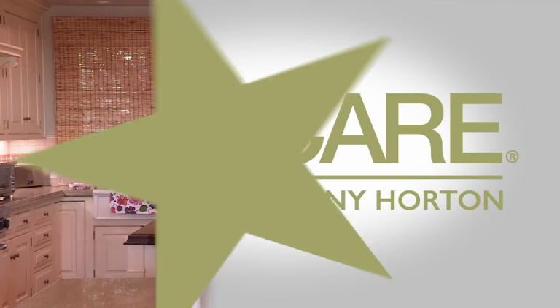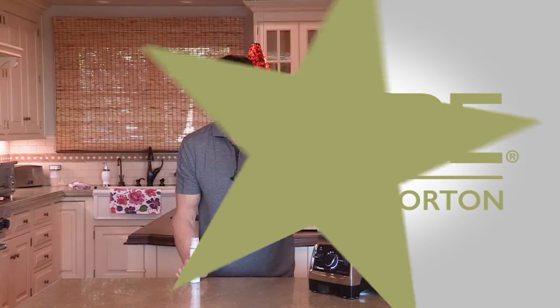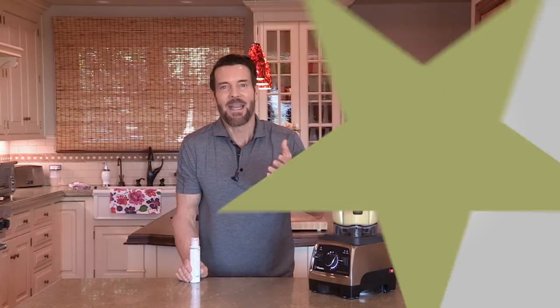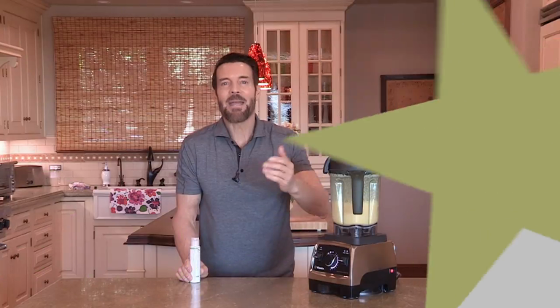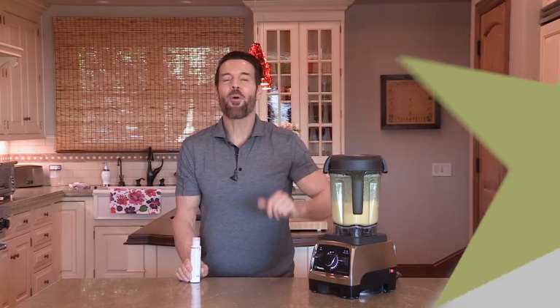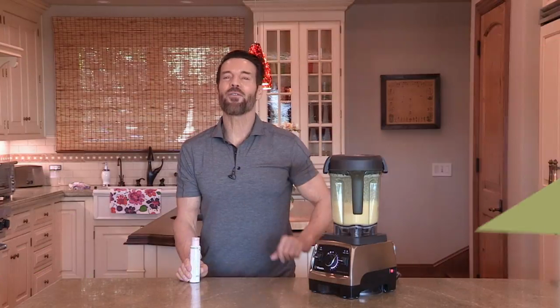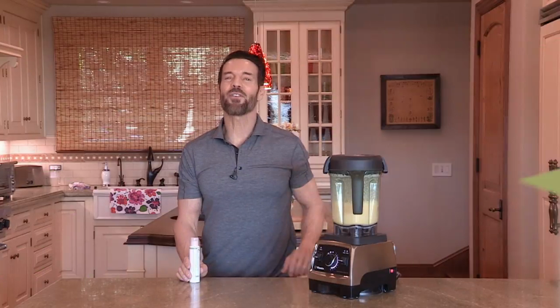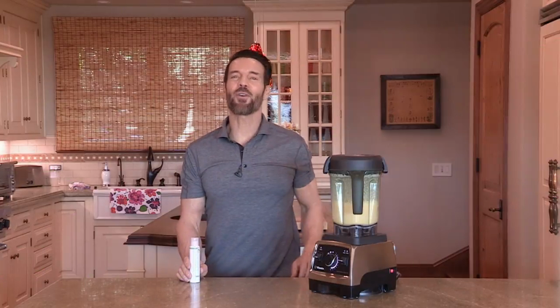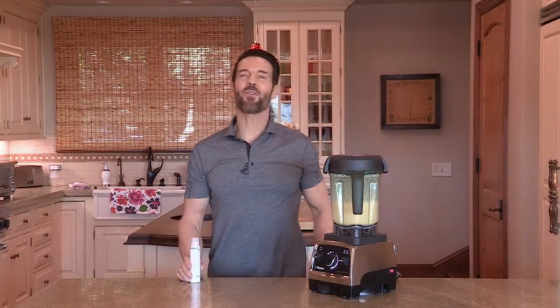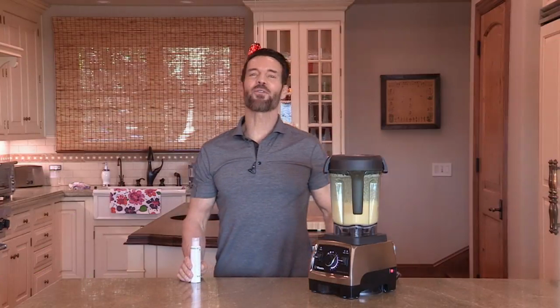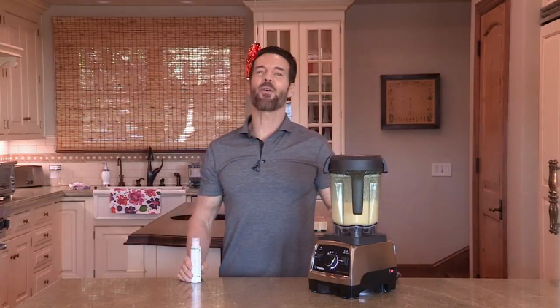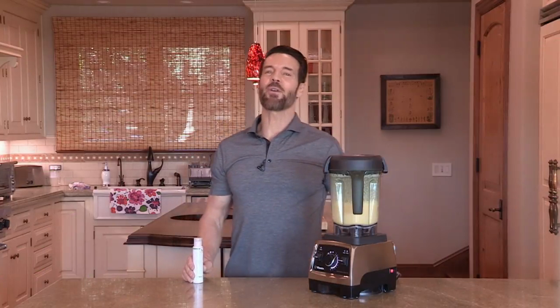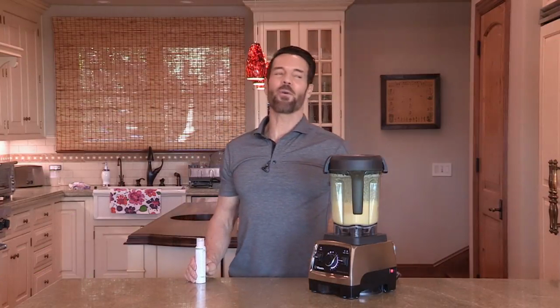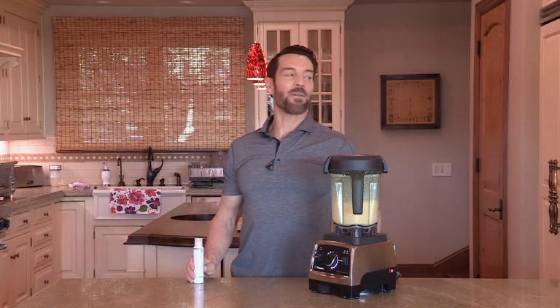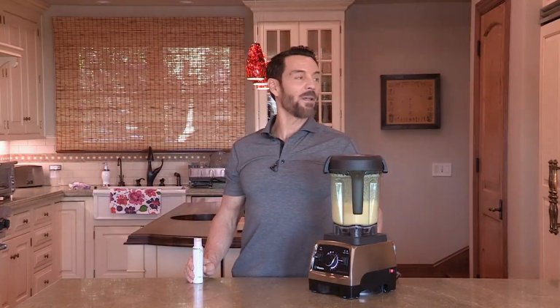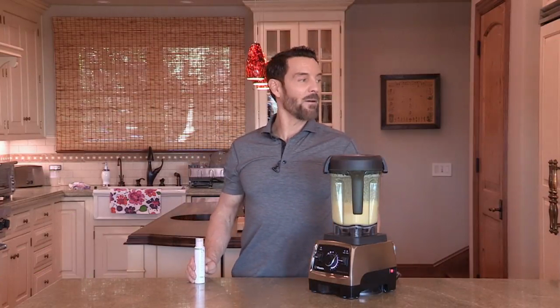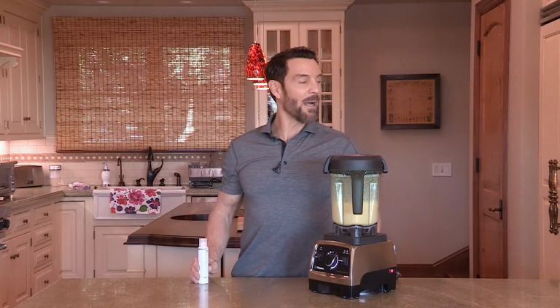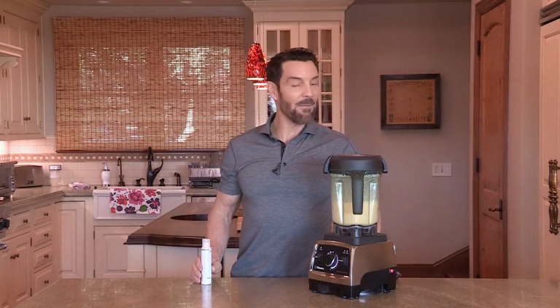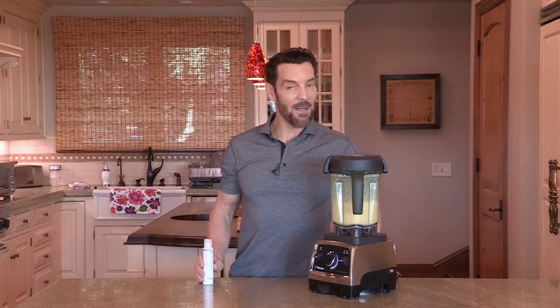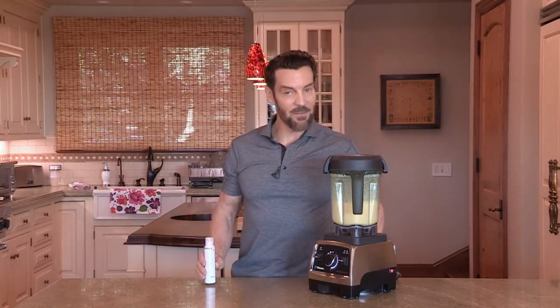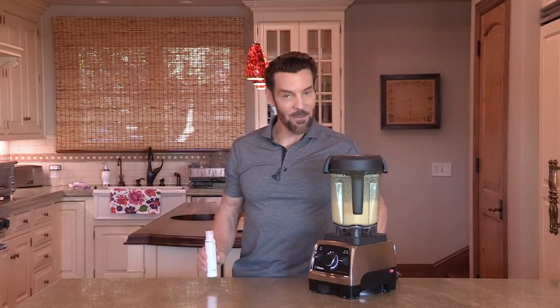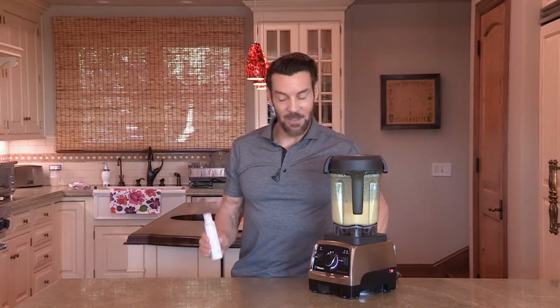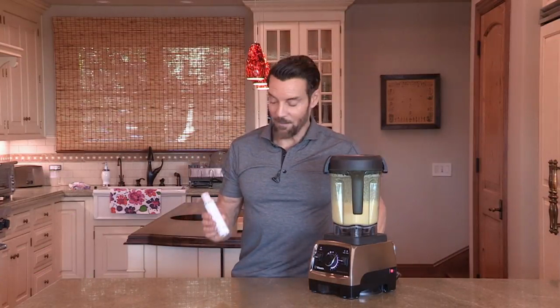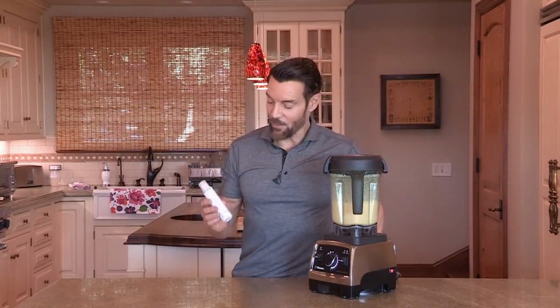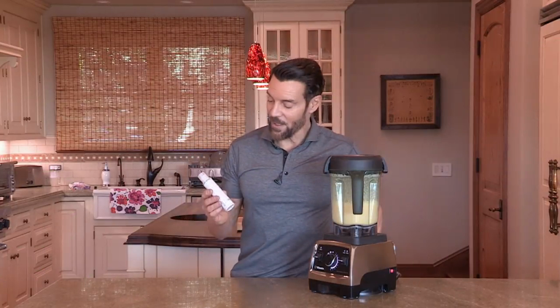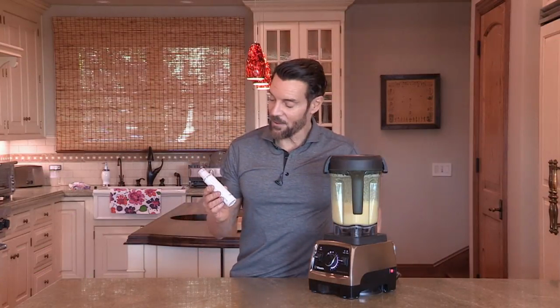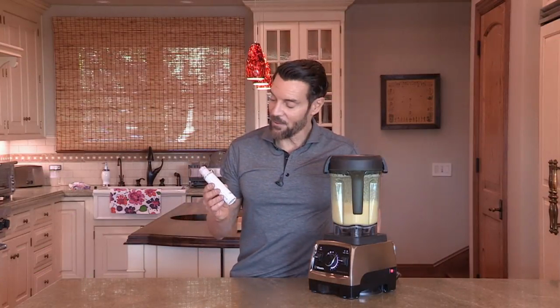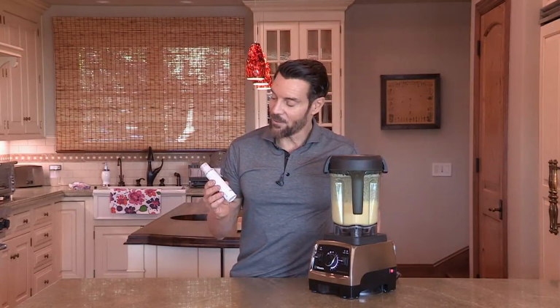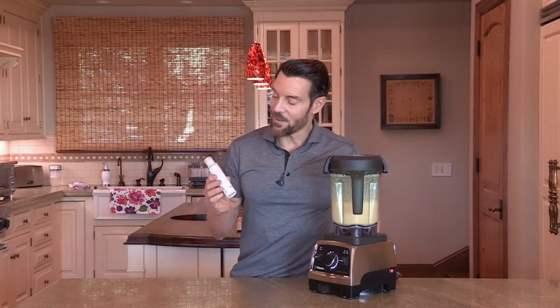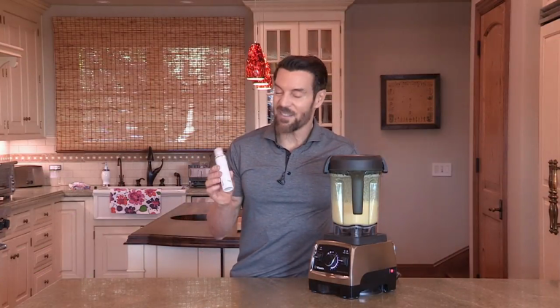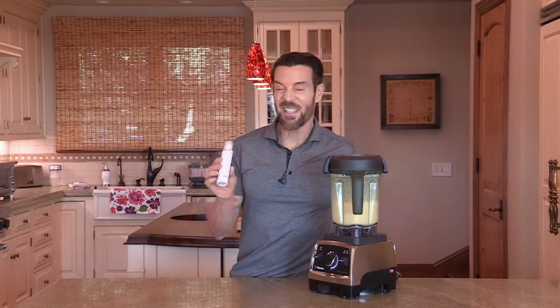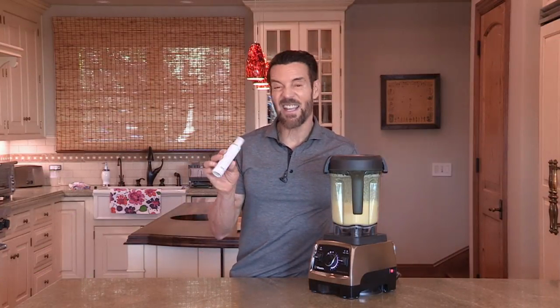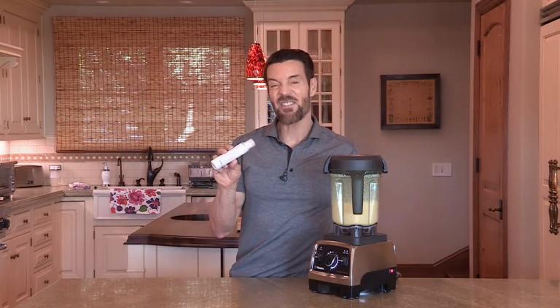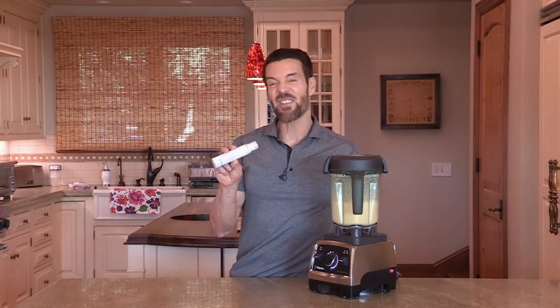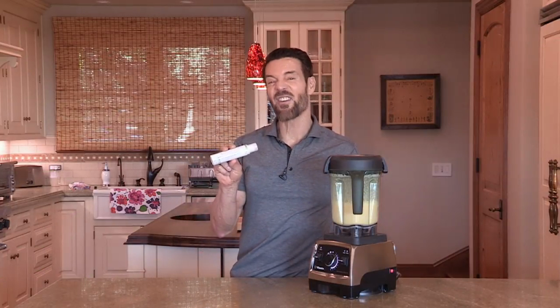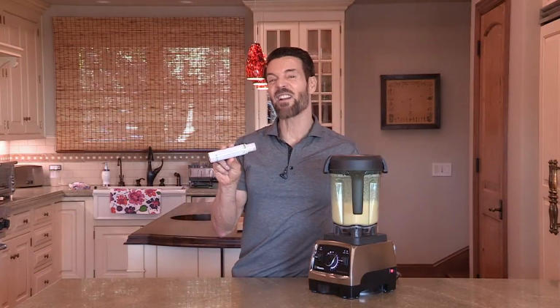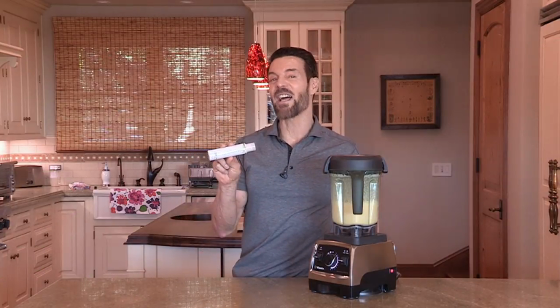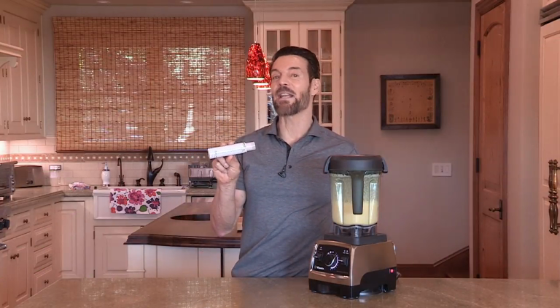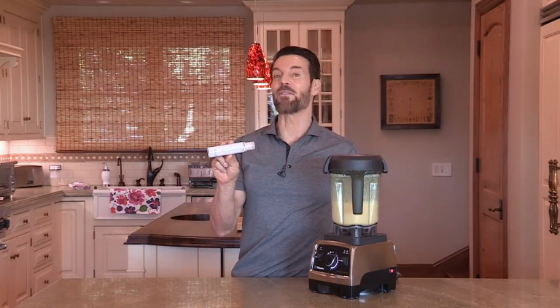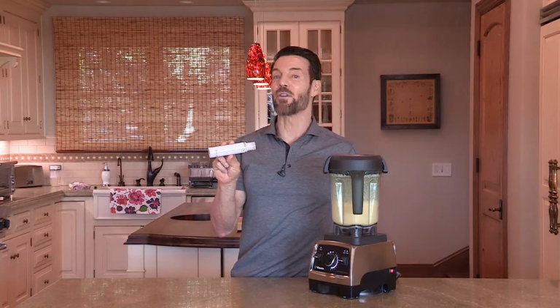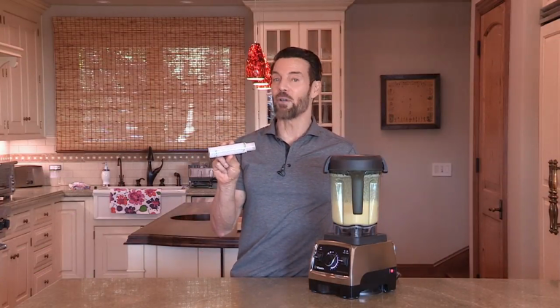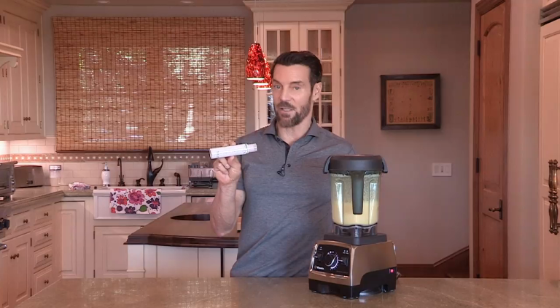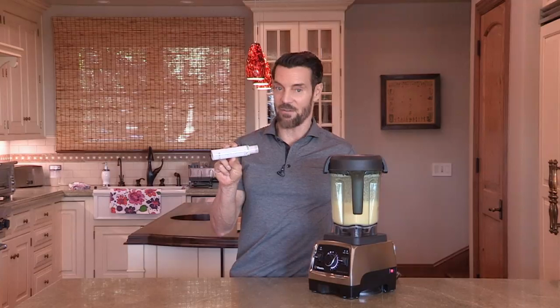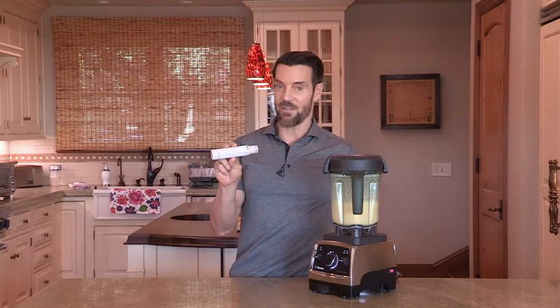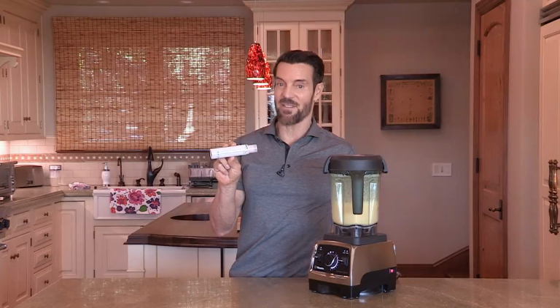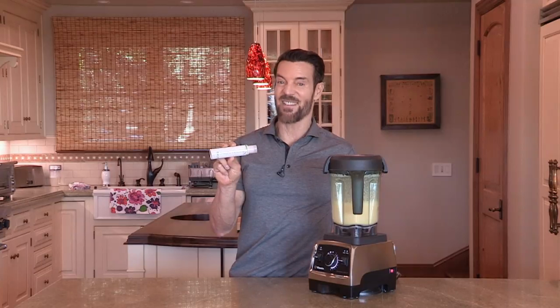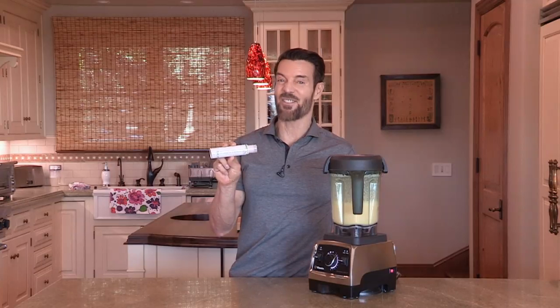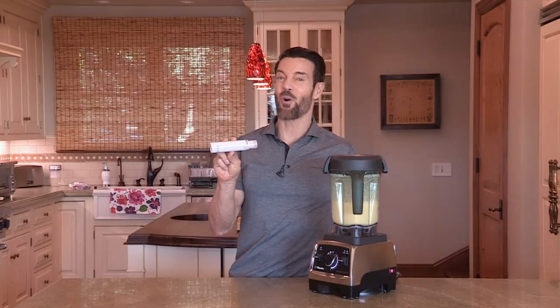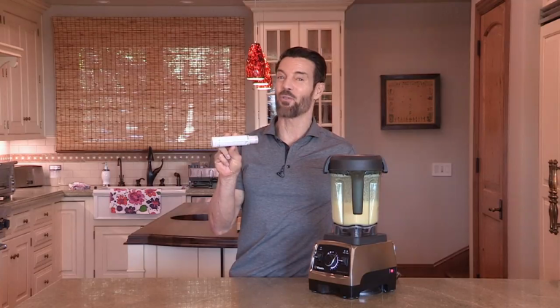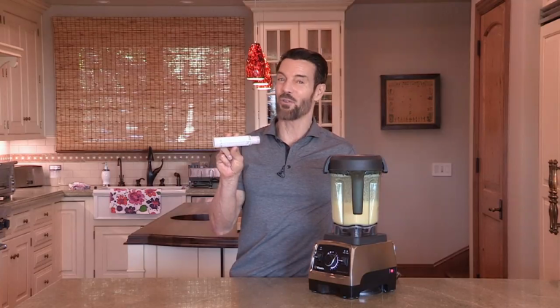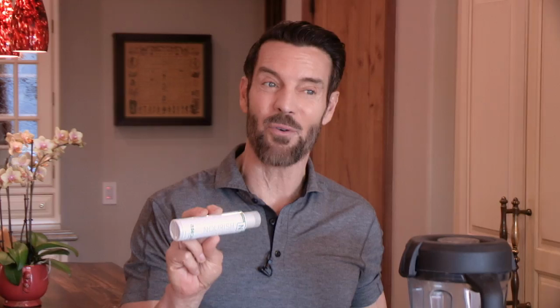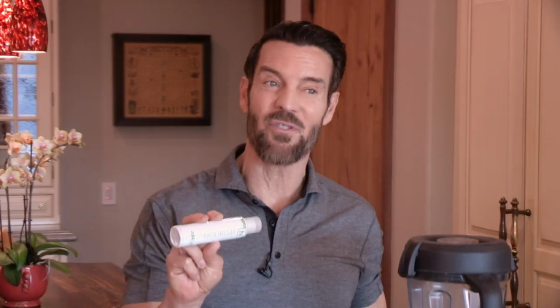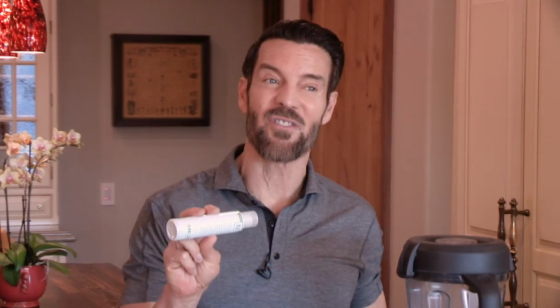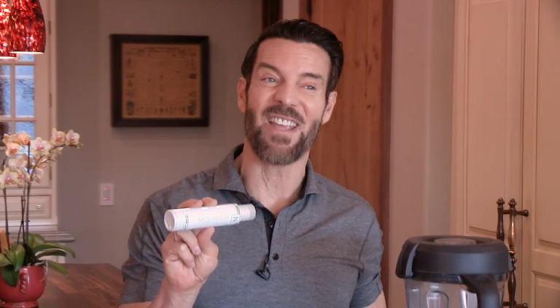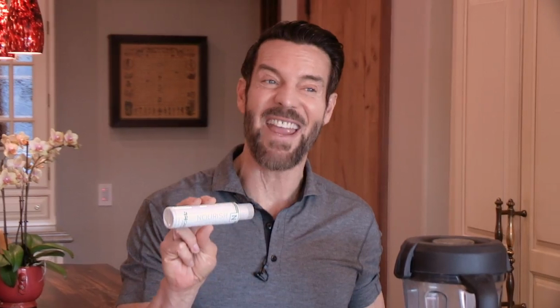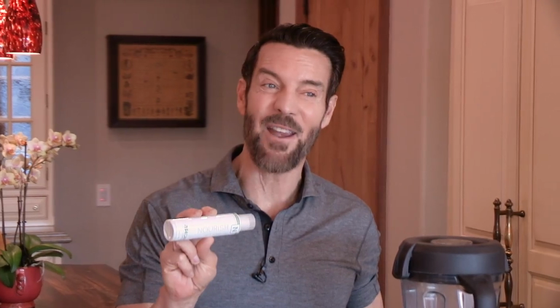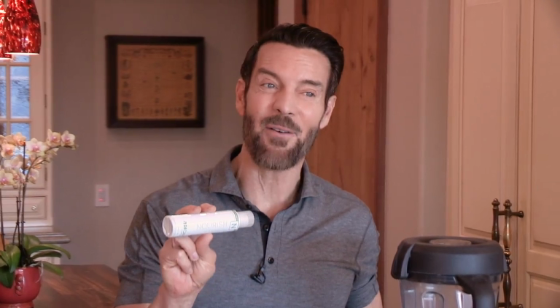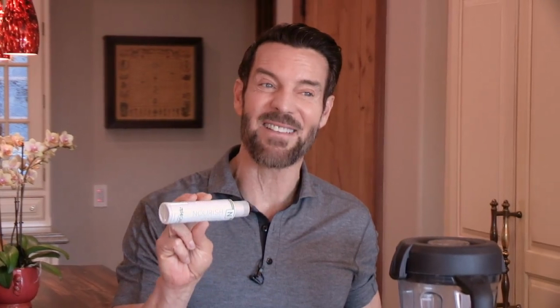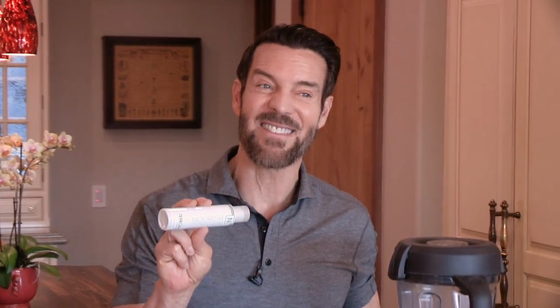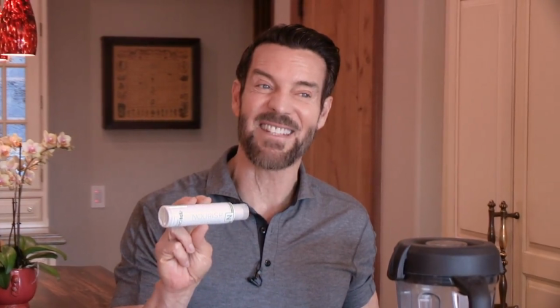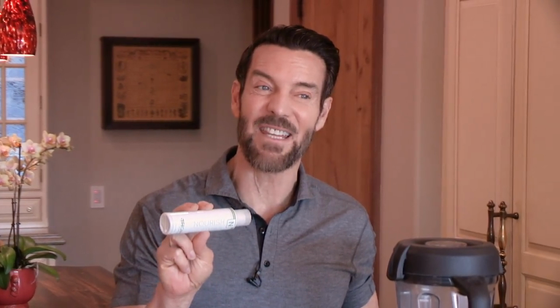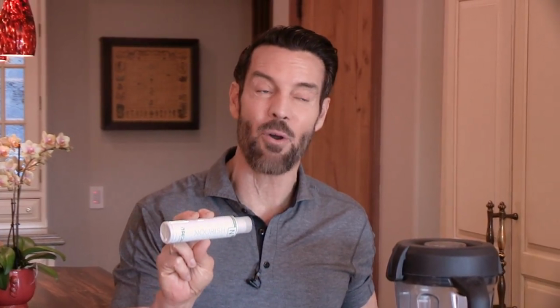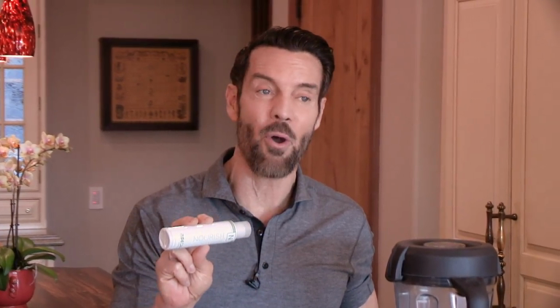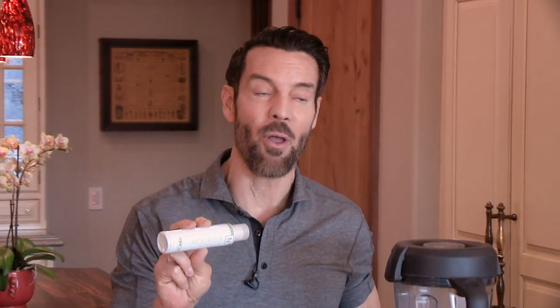Hey boys and girls, Tony Horton here. I've got something brand new in the TH Care line of goodies. This is called Nourish. It's a hair and skin oil.